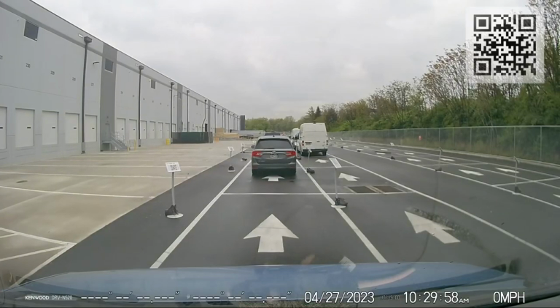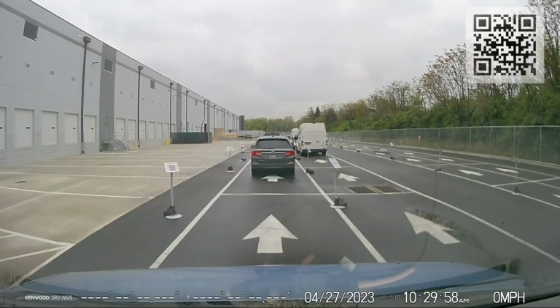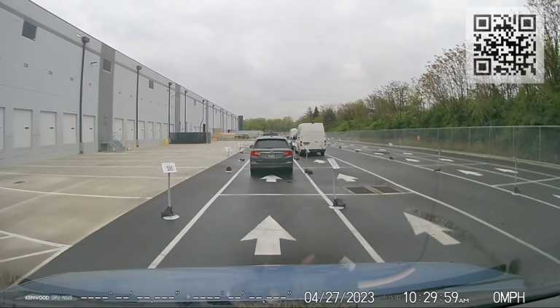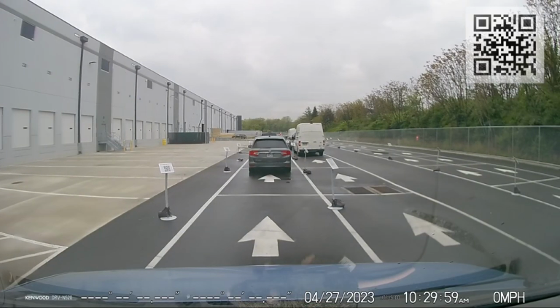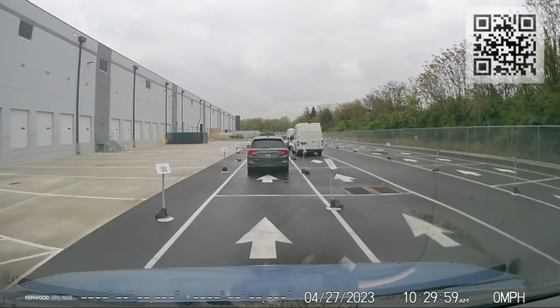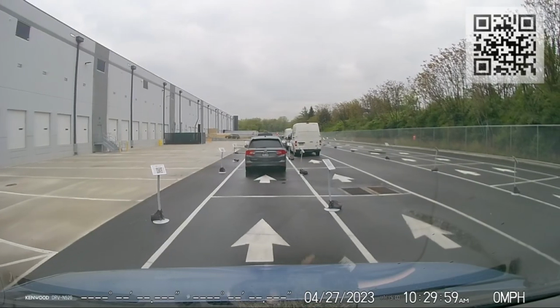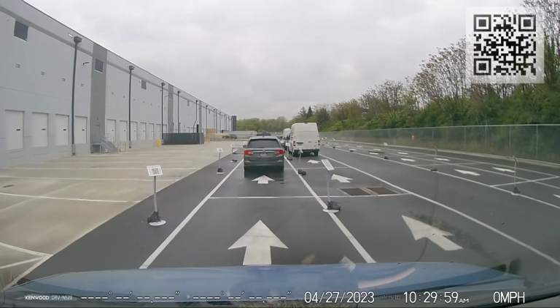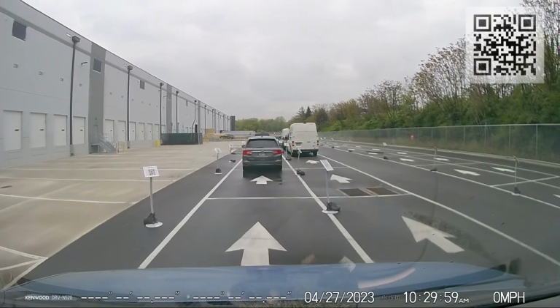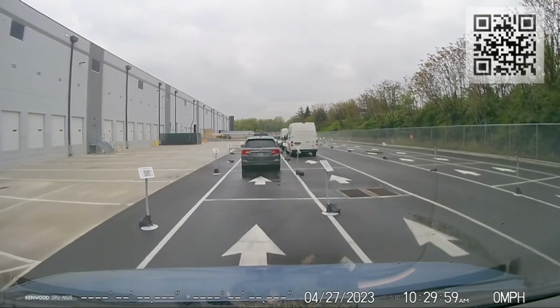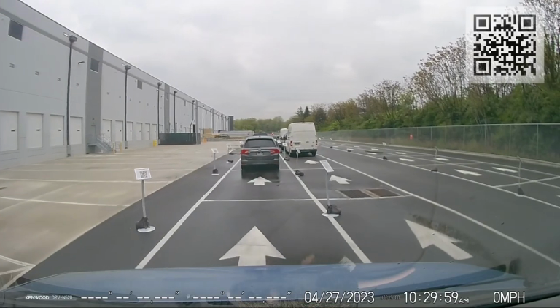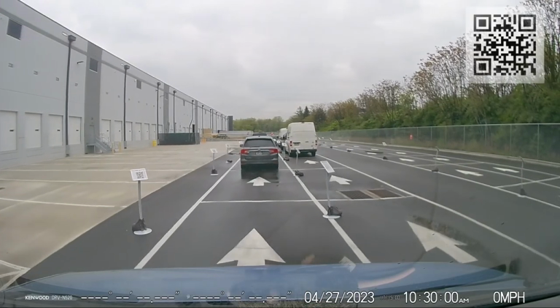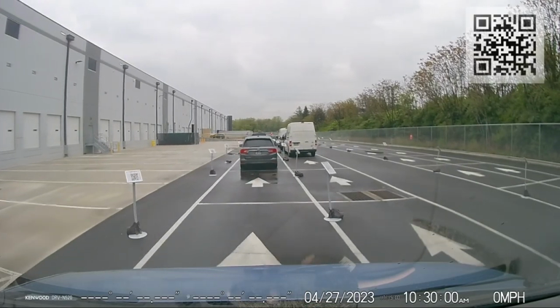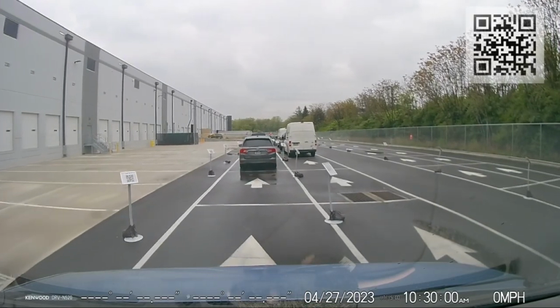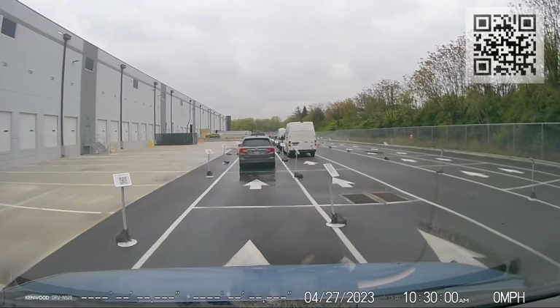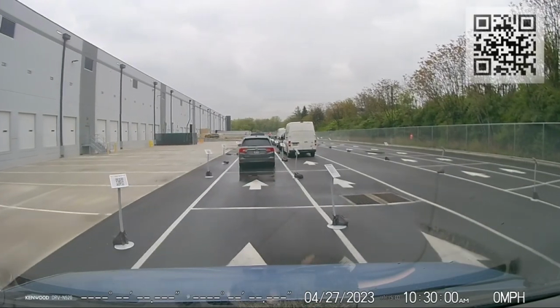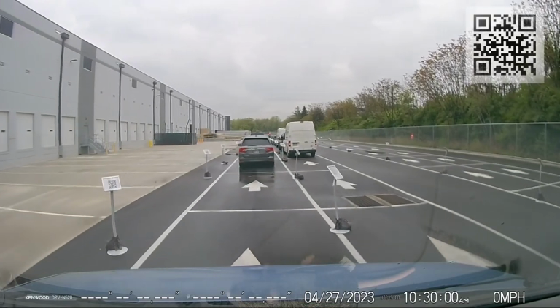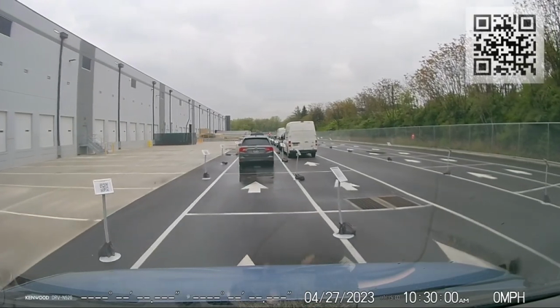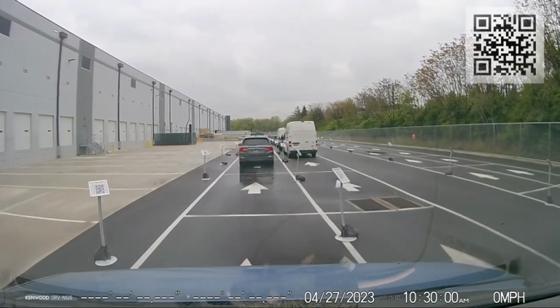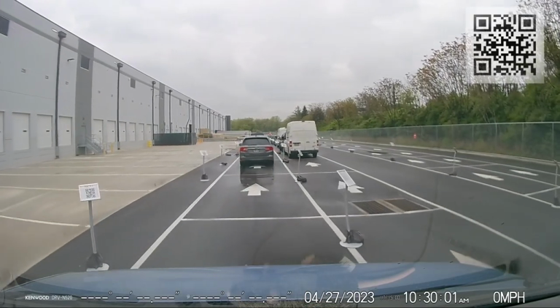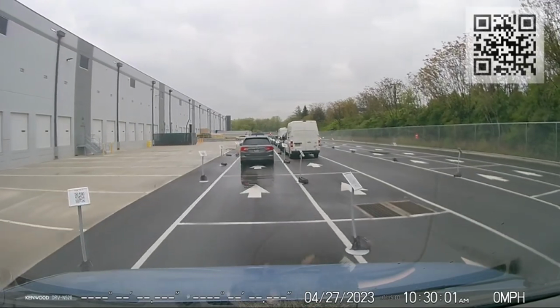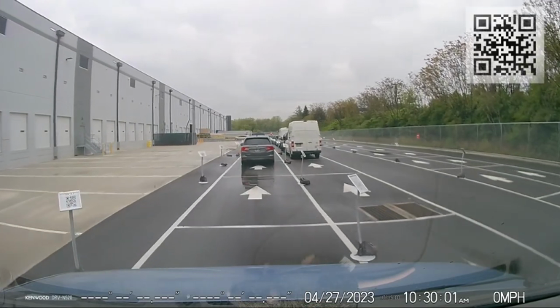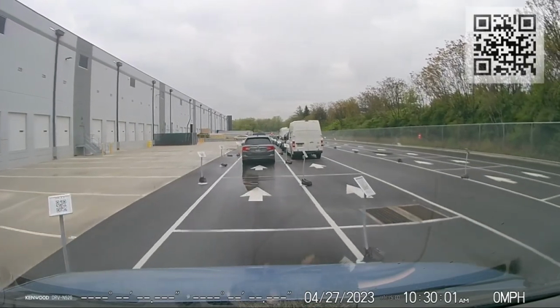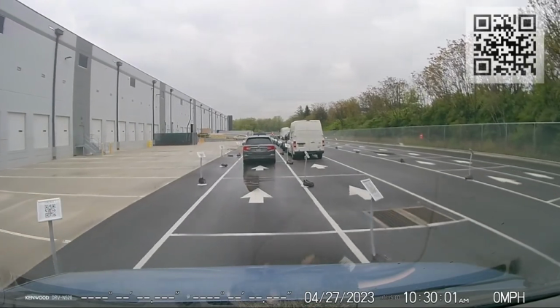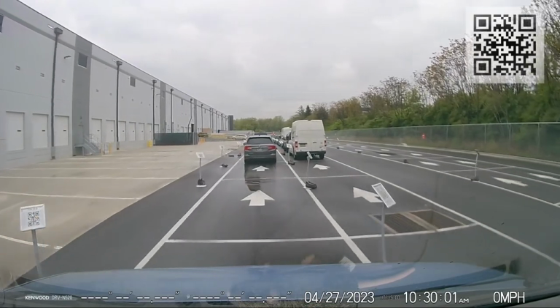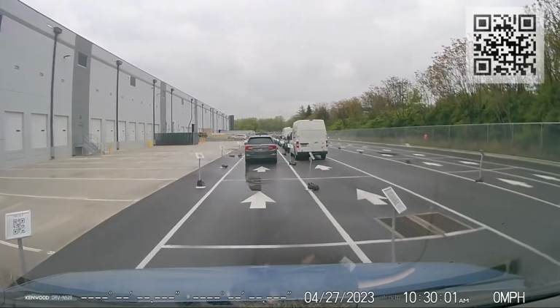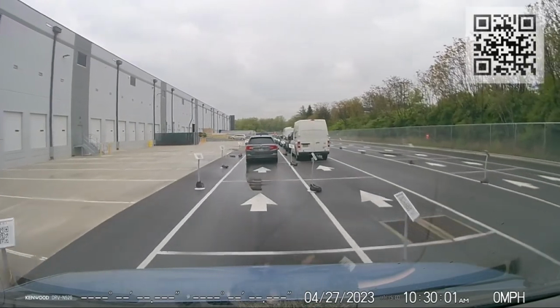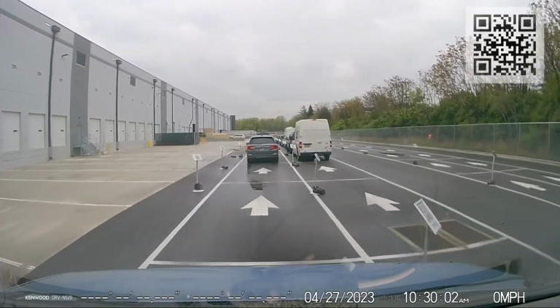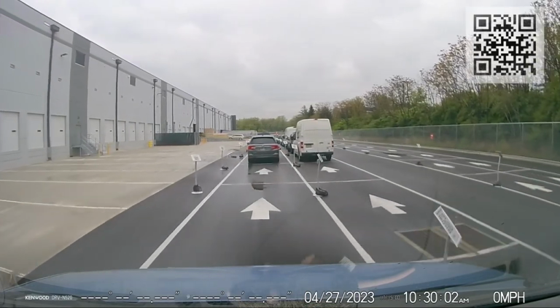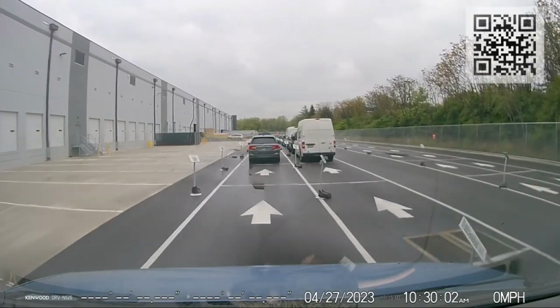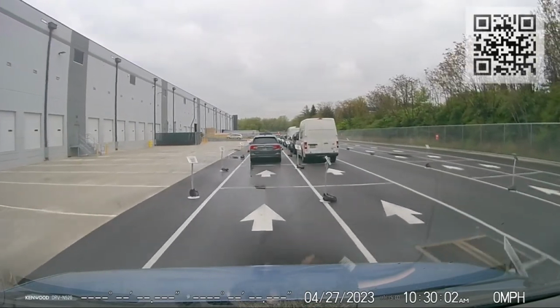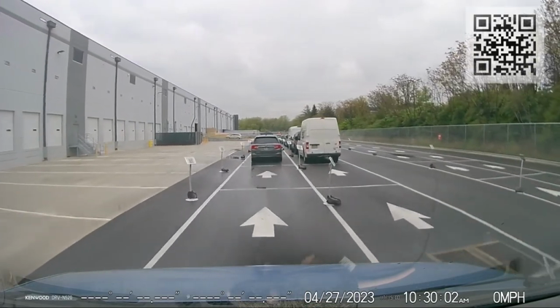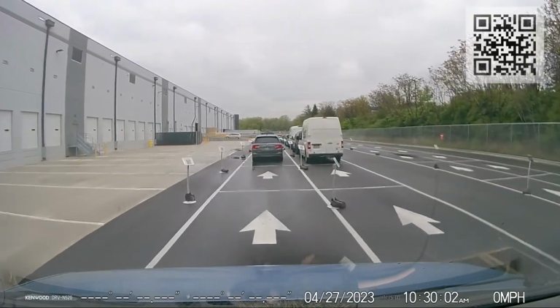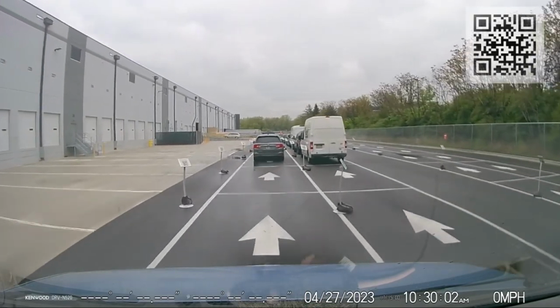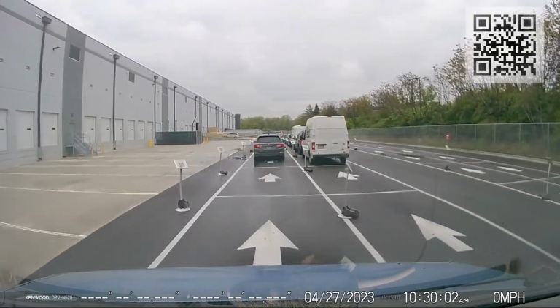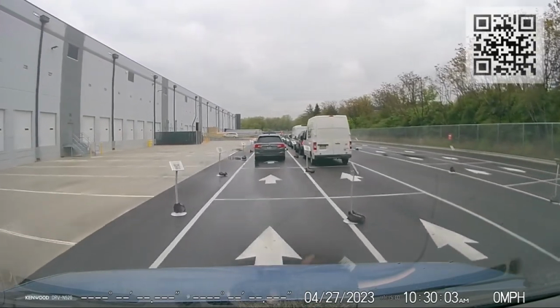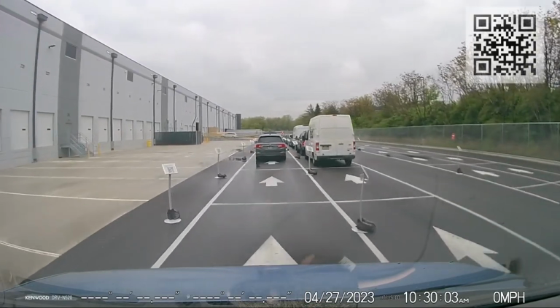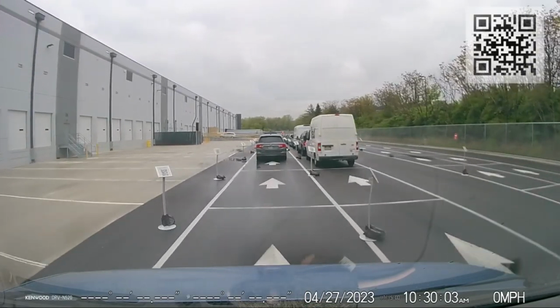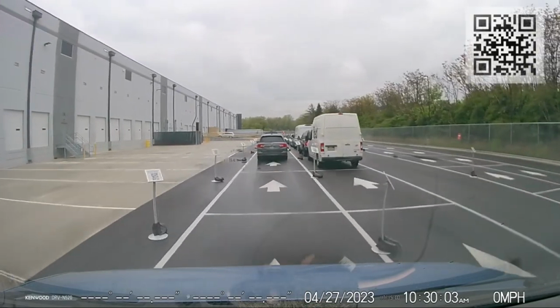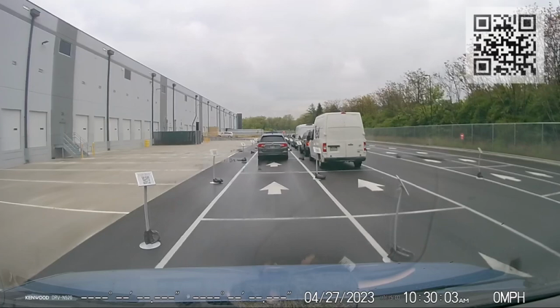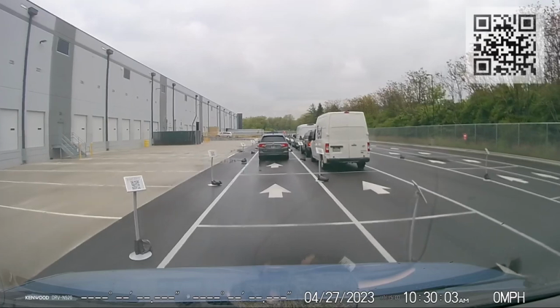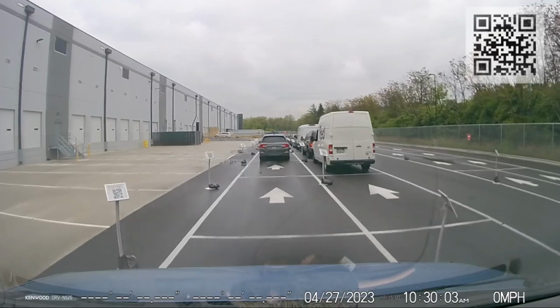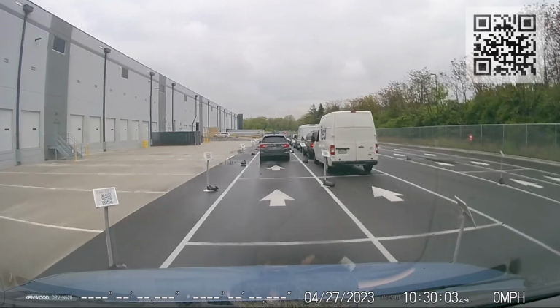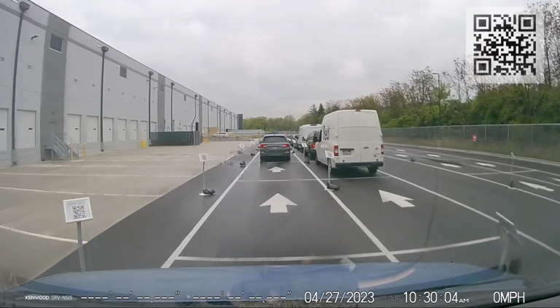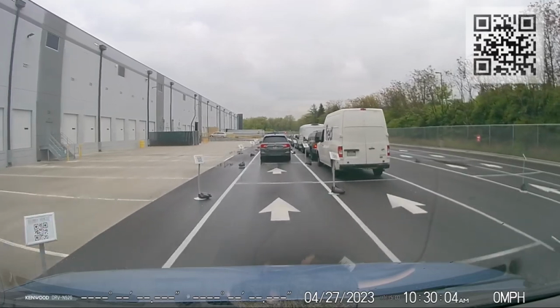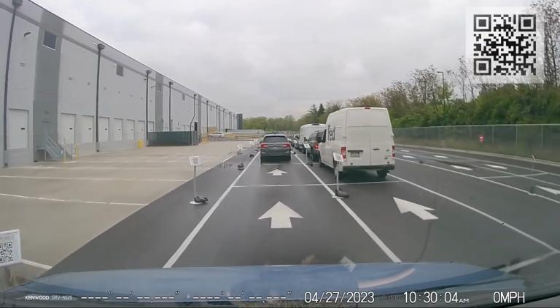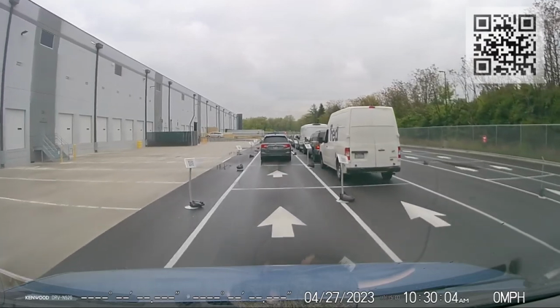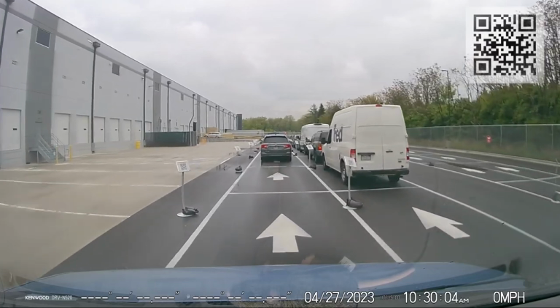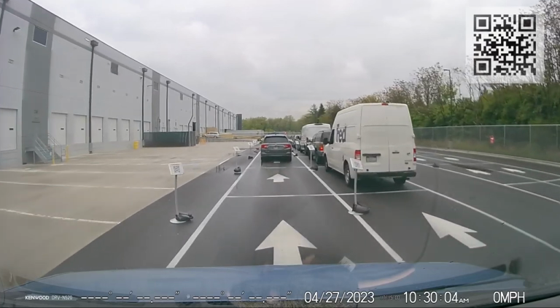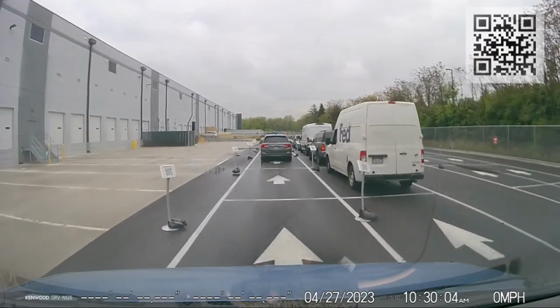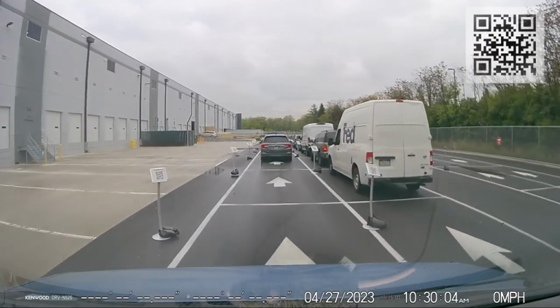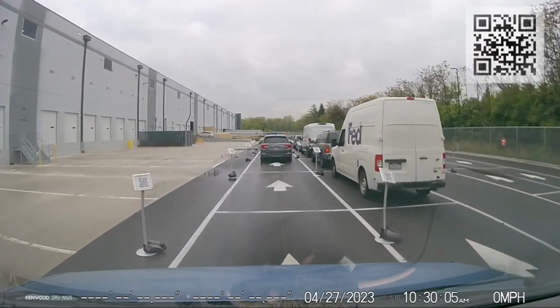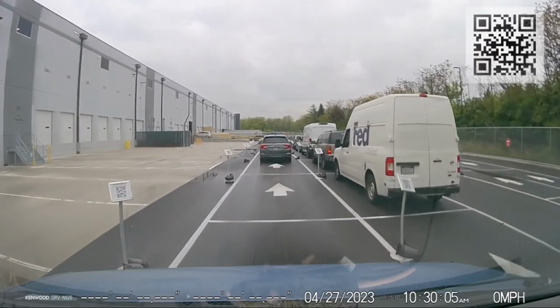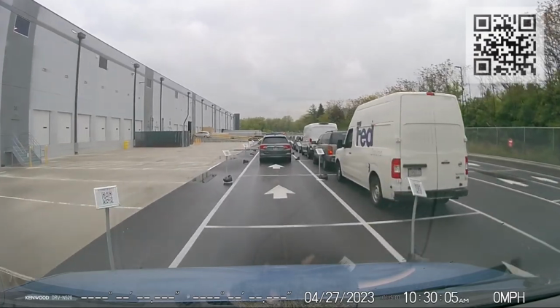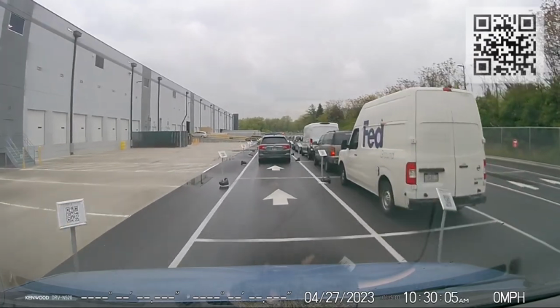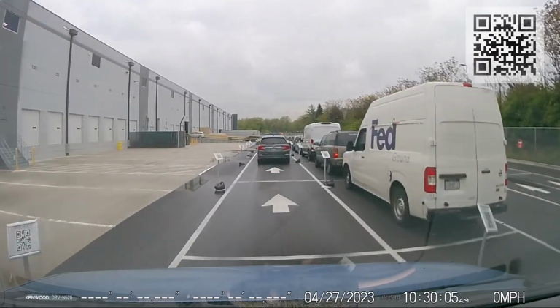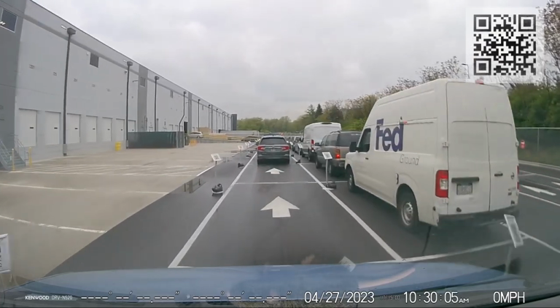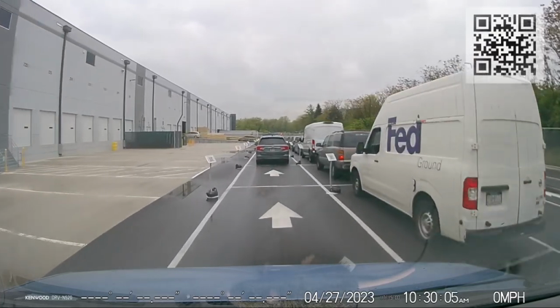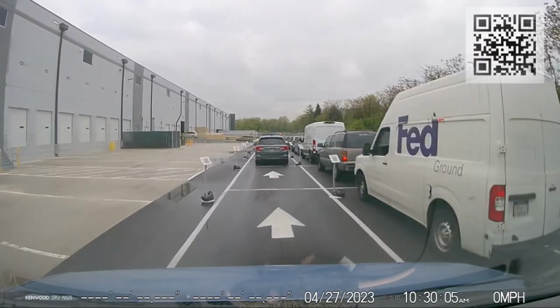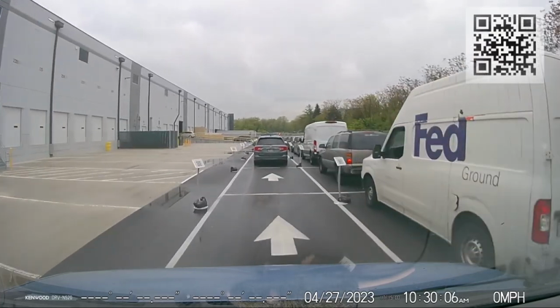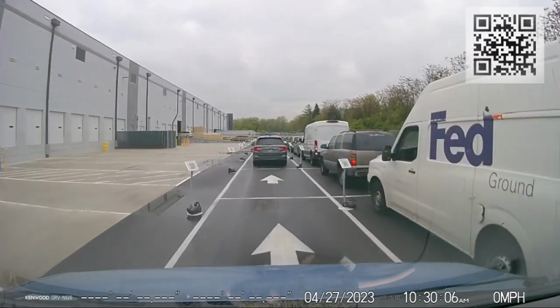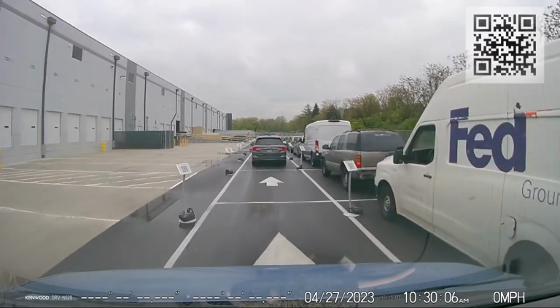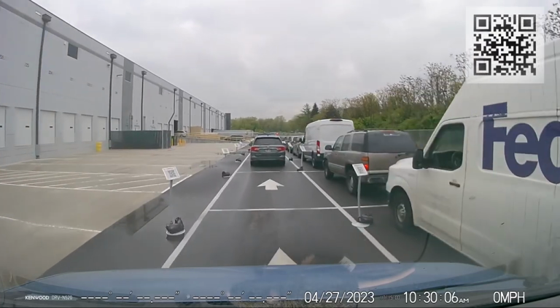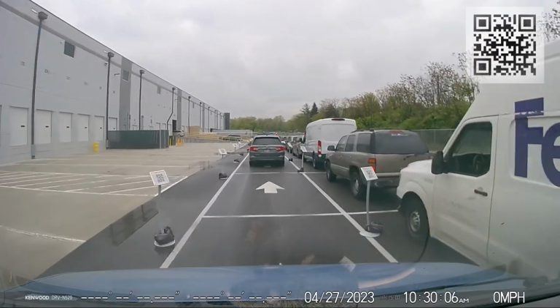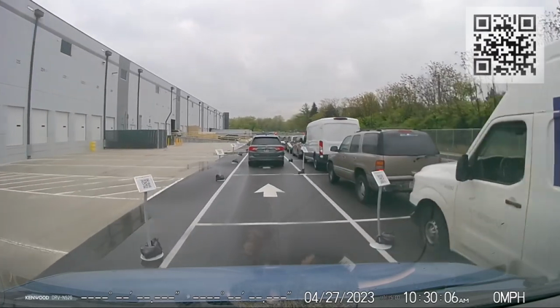Y'all asked me, and I'm going to tell y'all: SHIP Delivery Driver is 100% better than Amazon Flex.